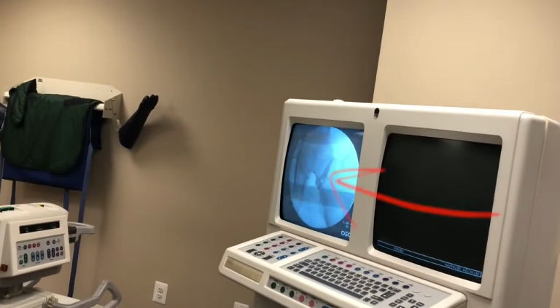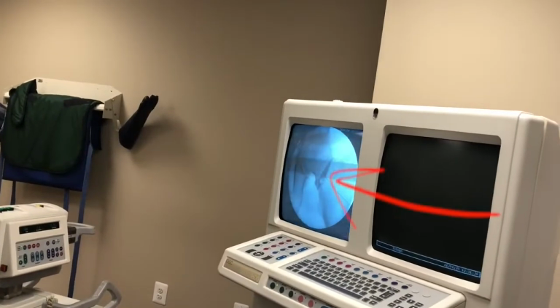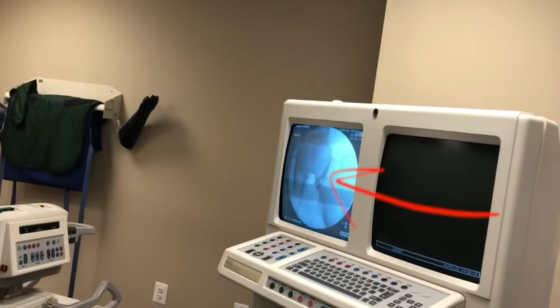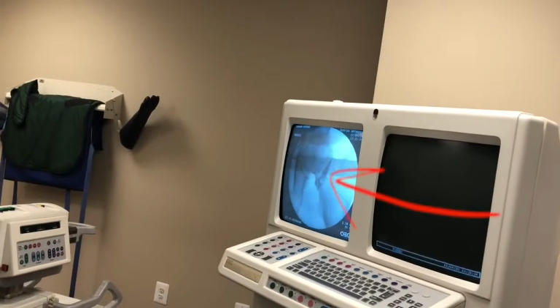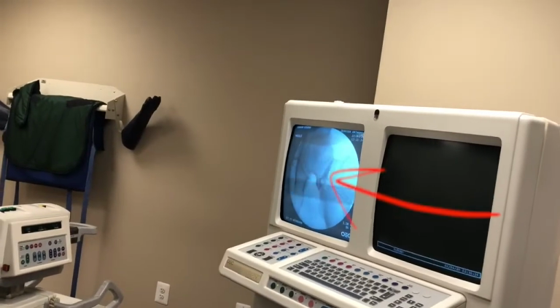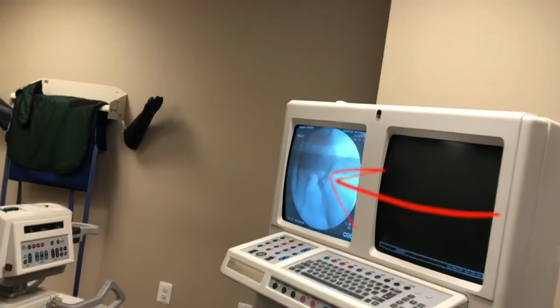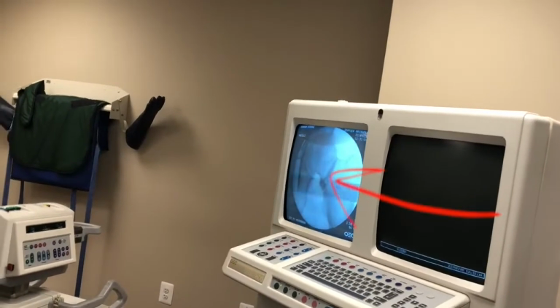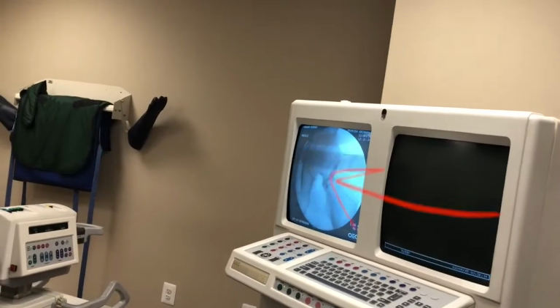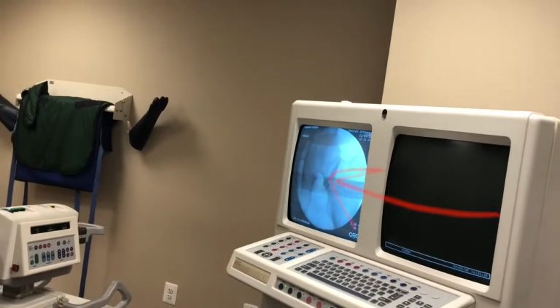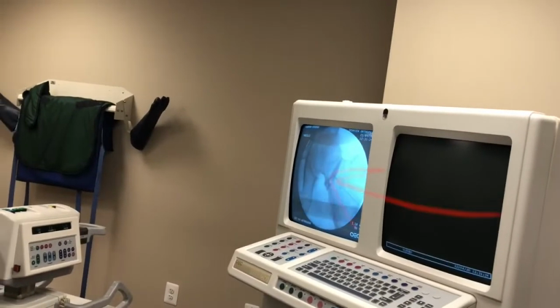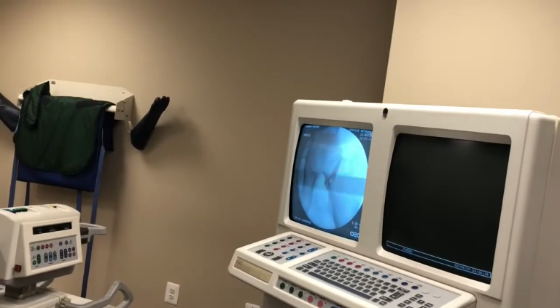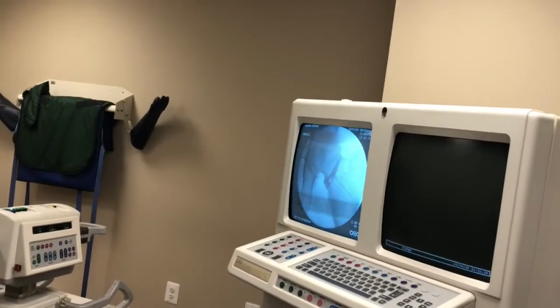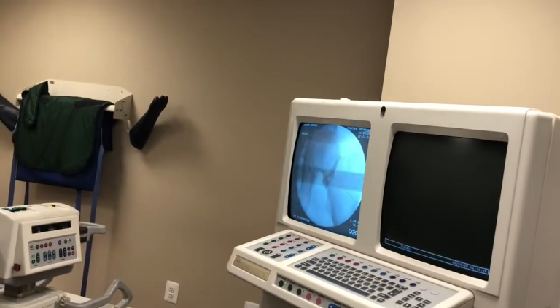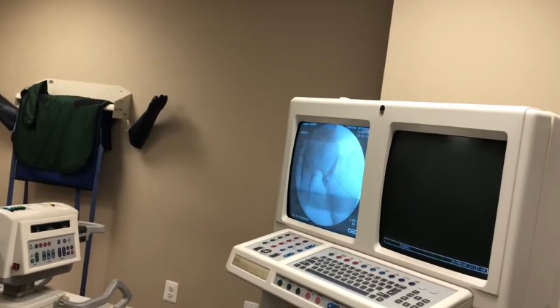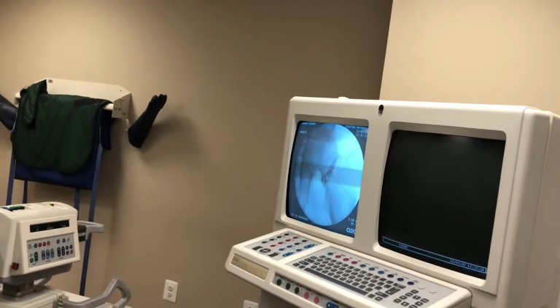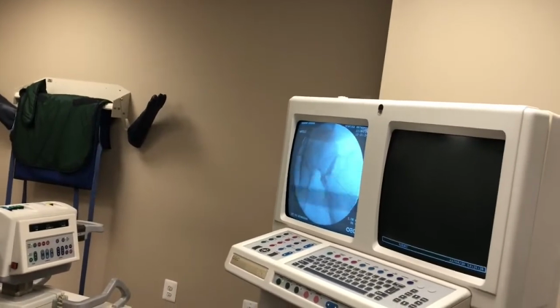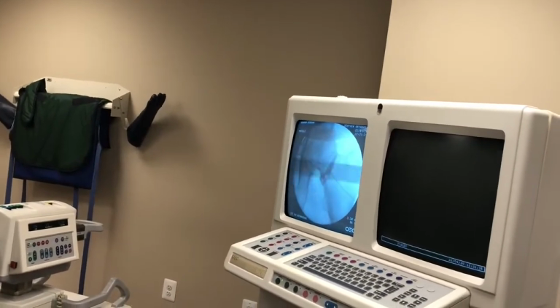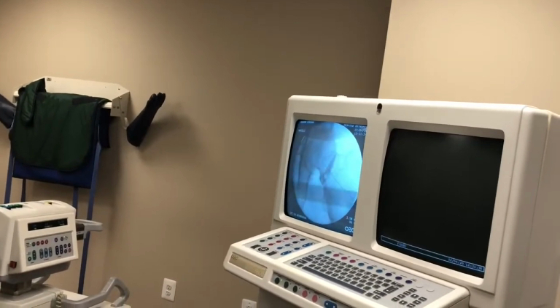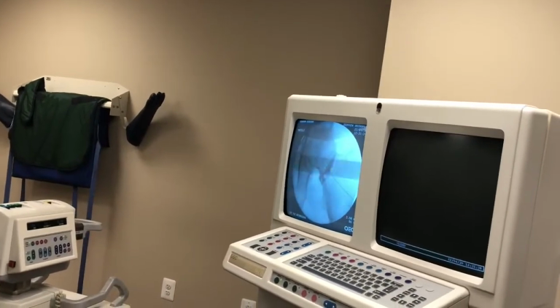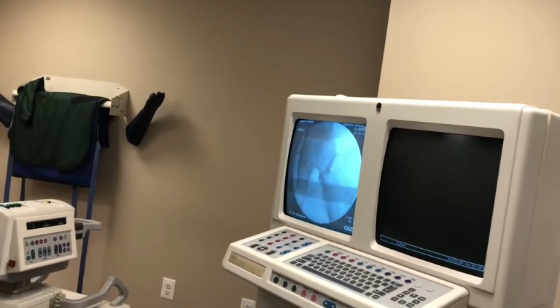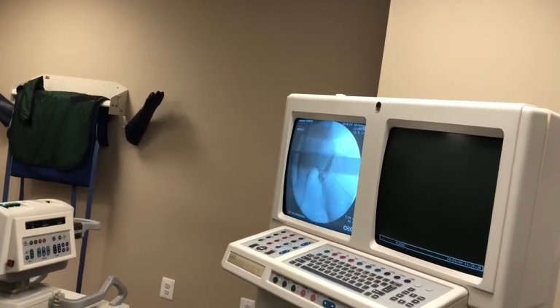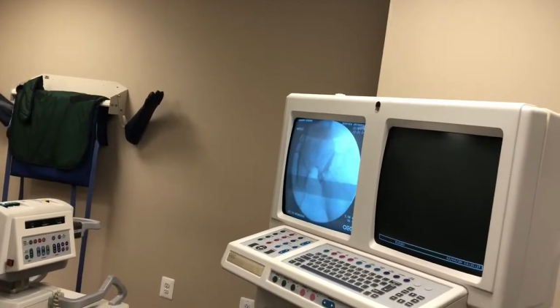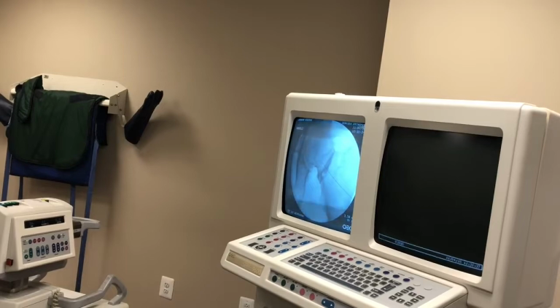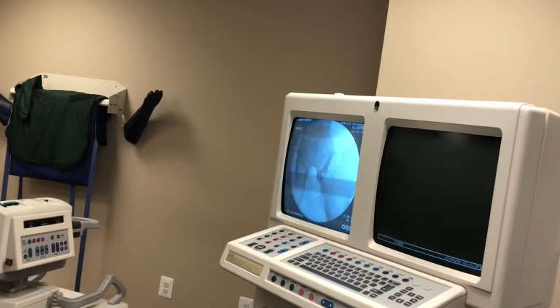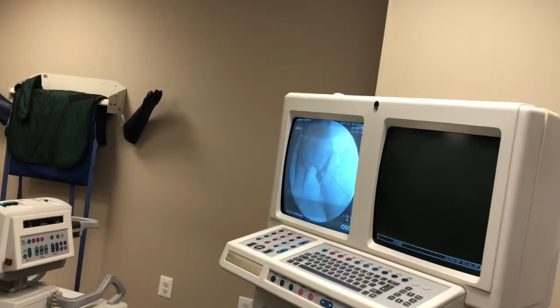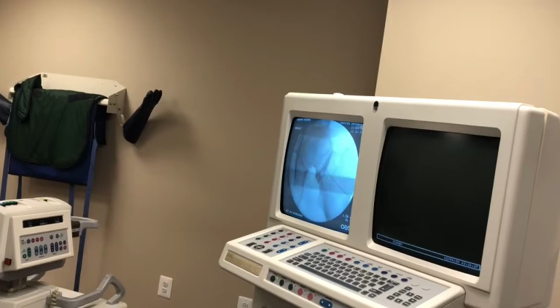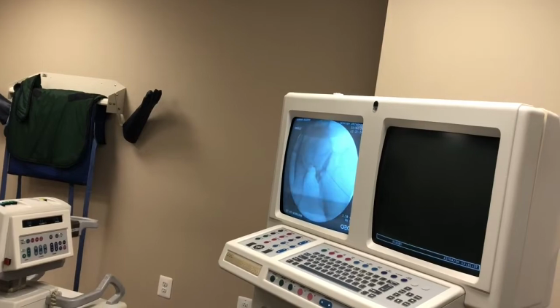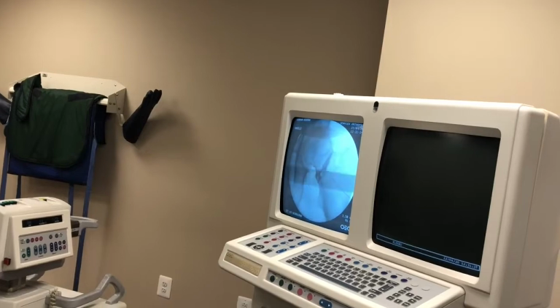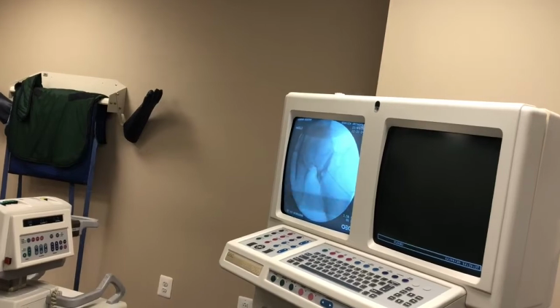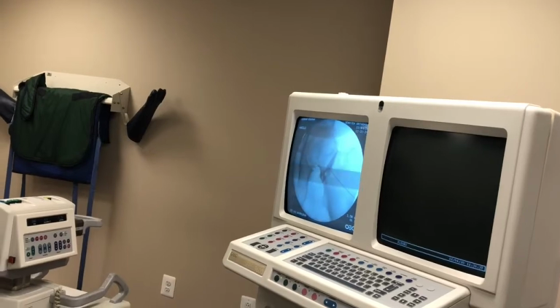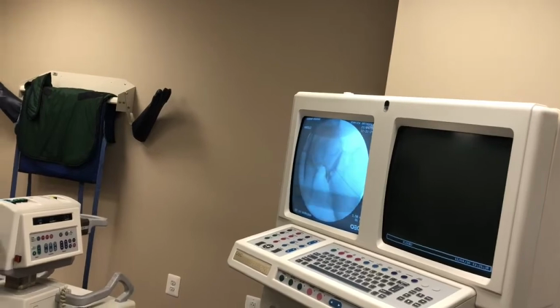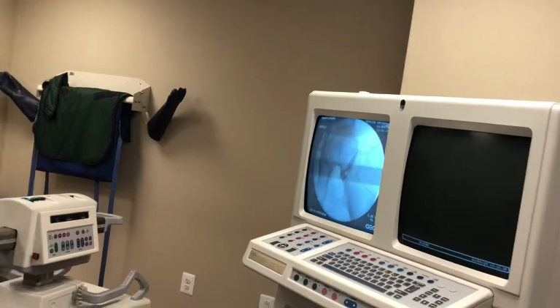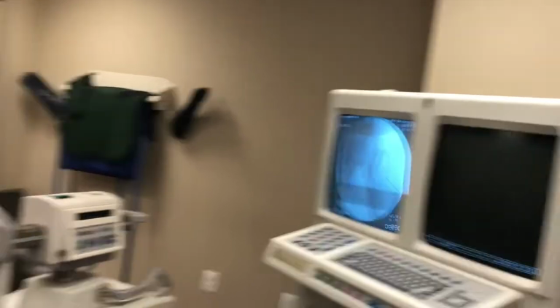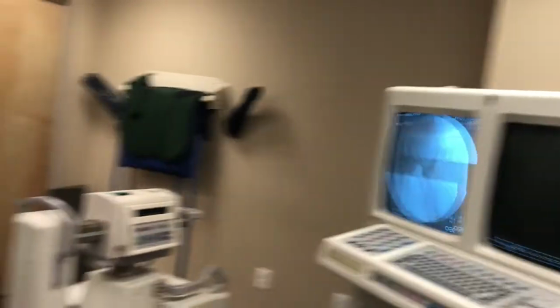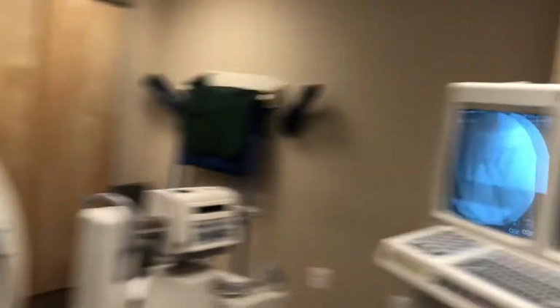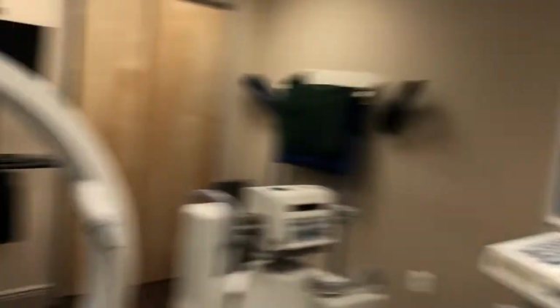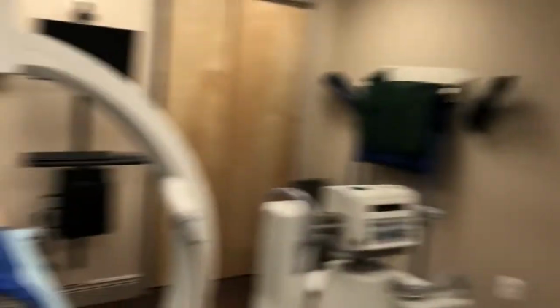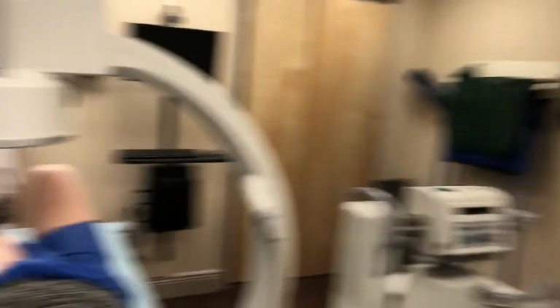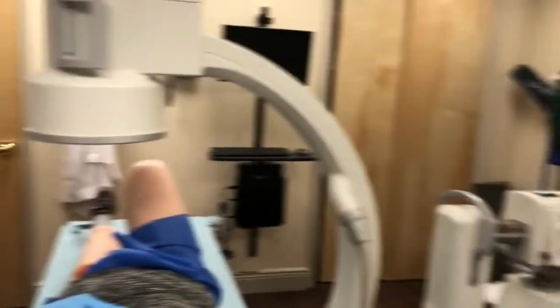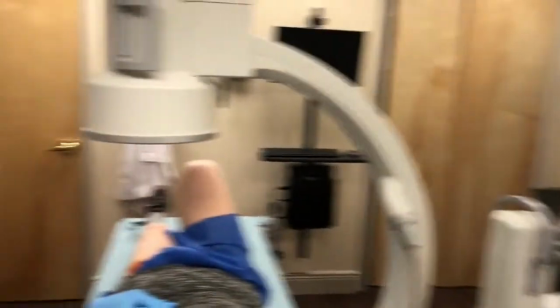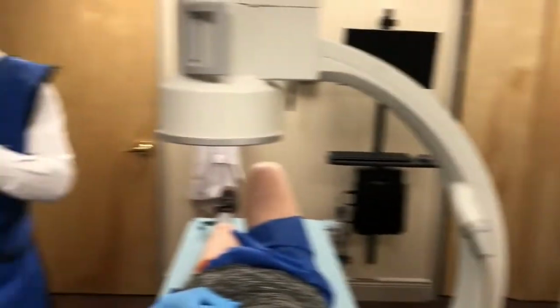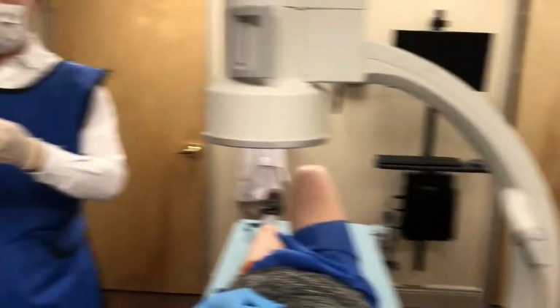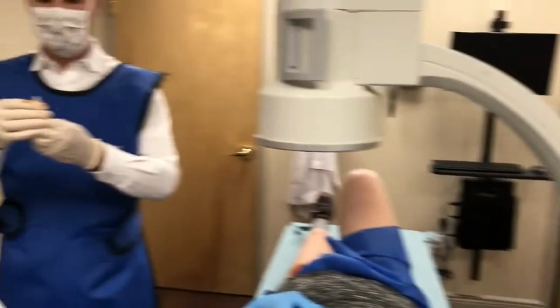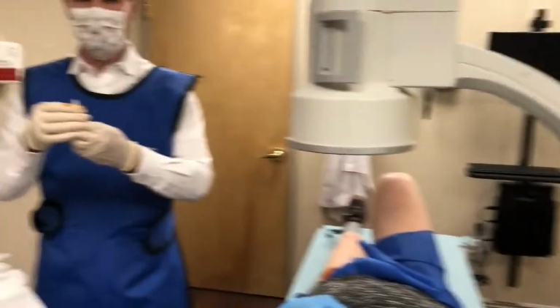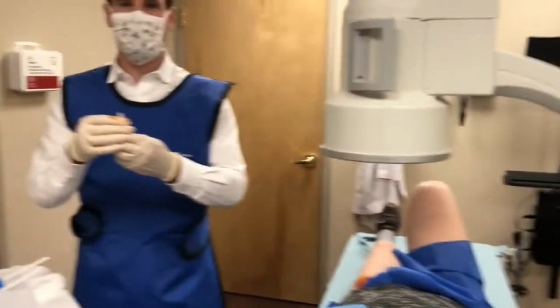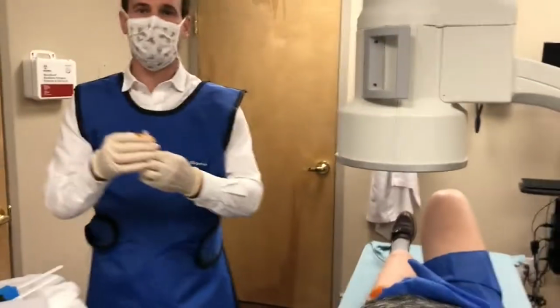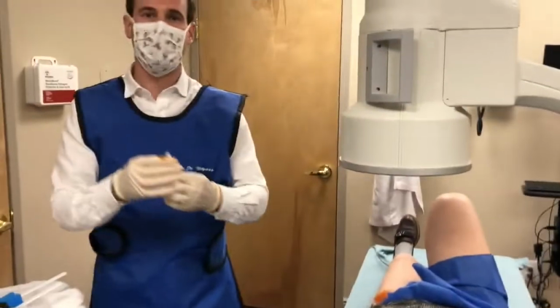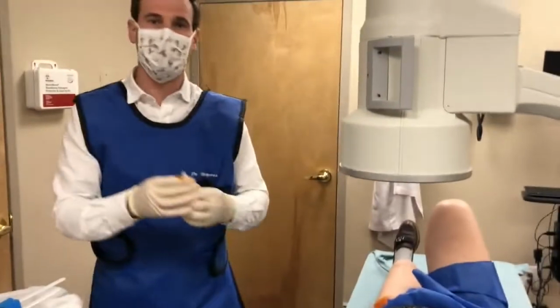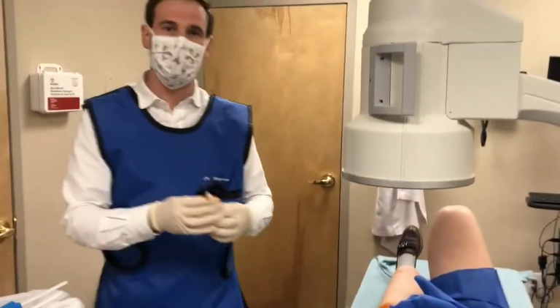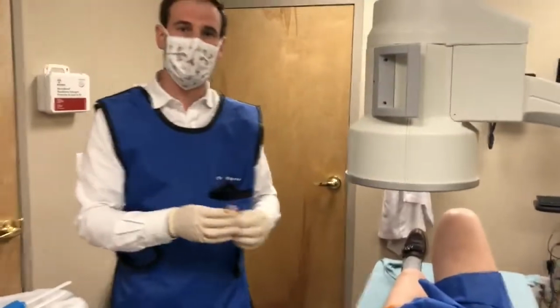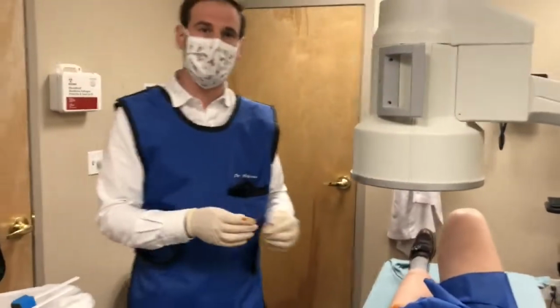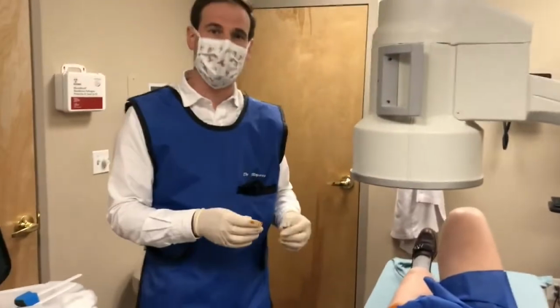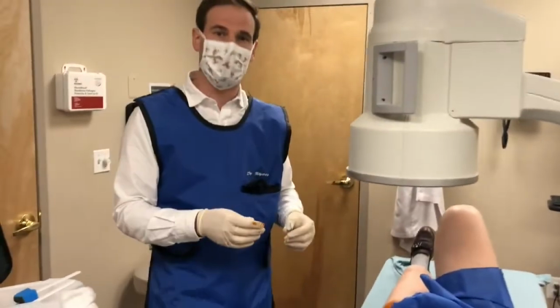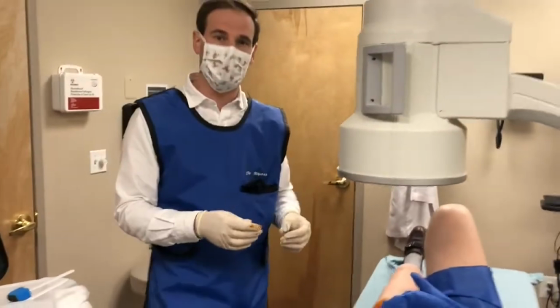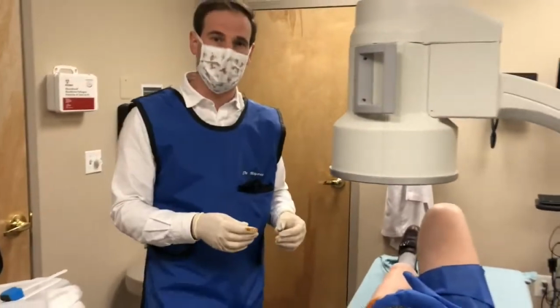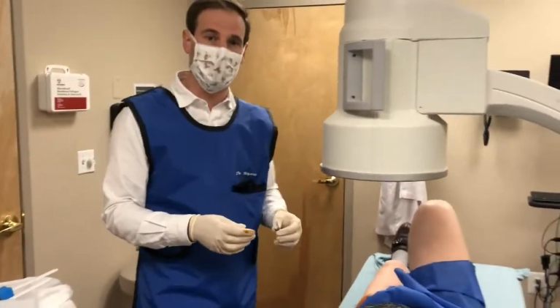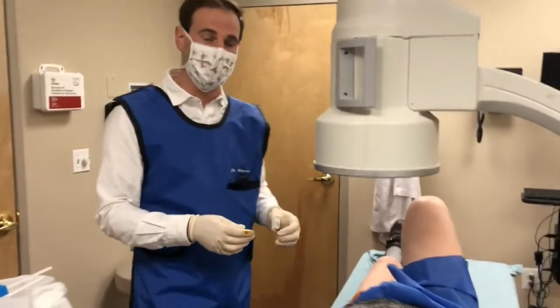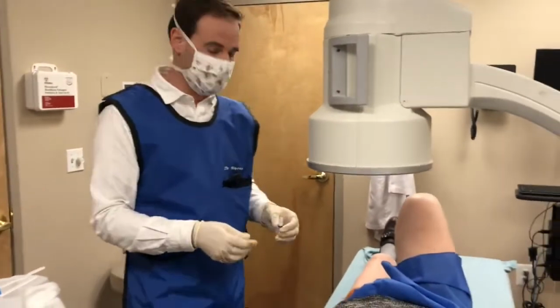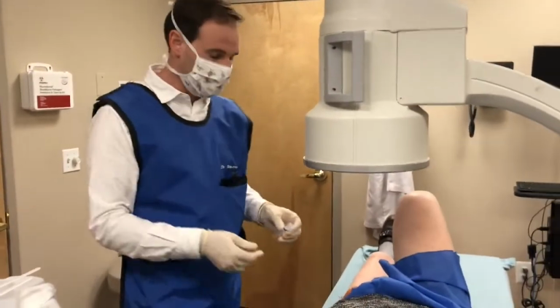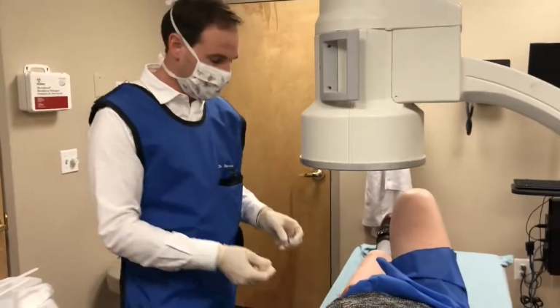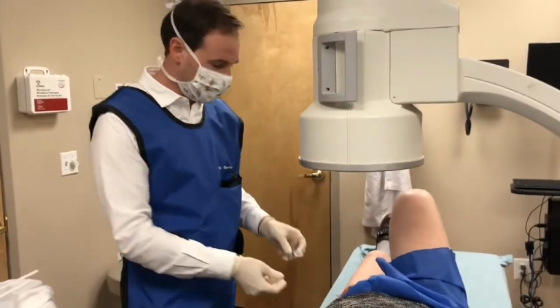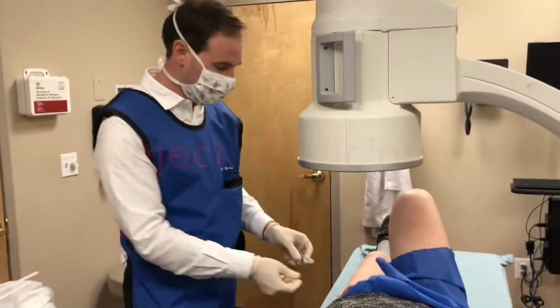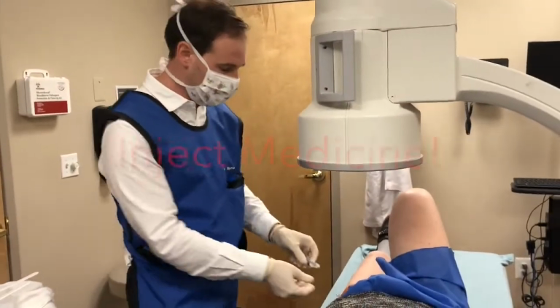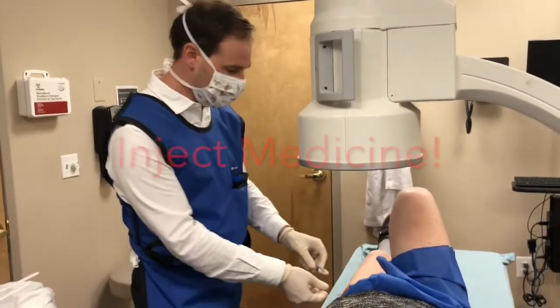Right there is perfect — you can see it sitting in the joint. And now we're finally ready to give a little bit of the medication.